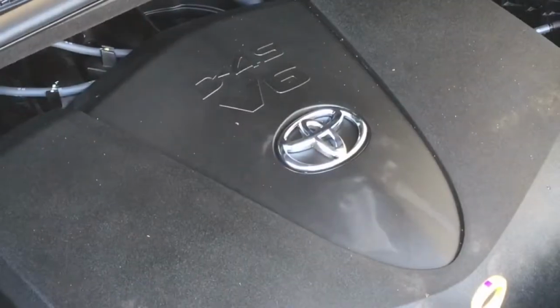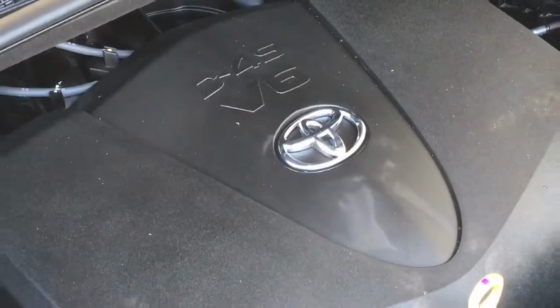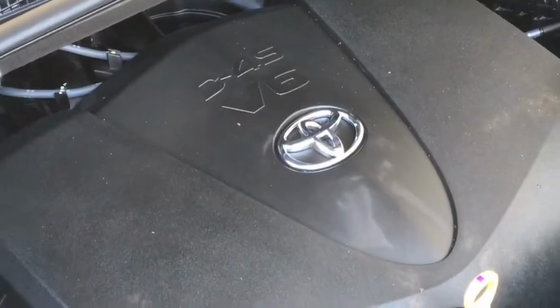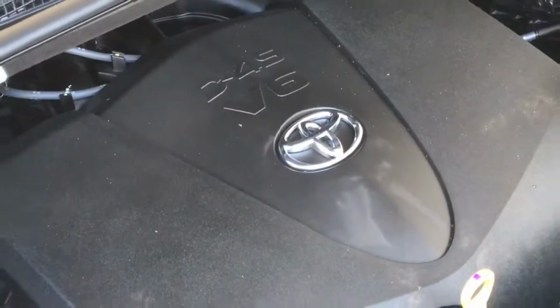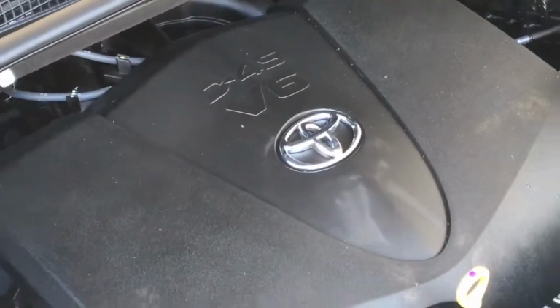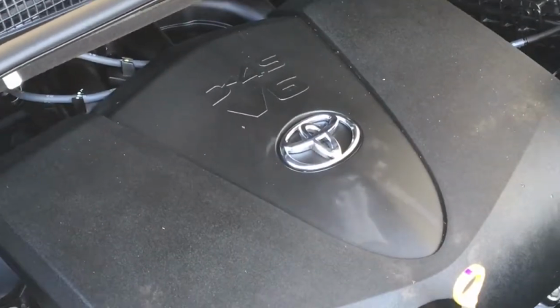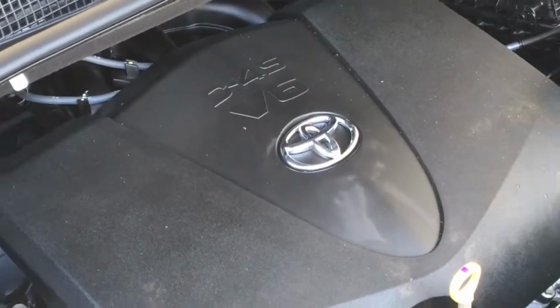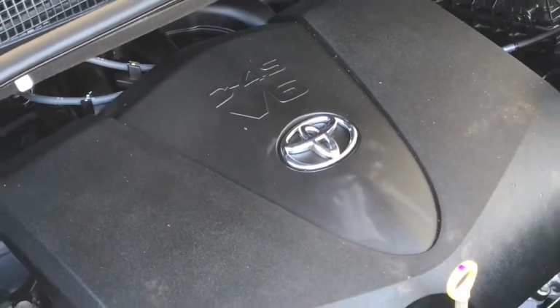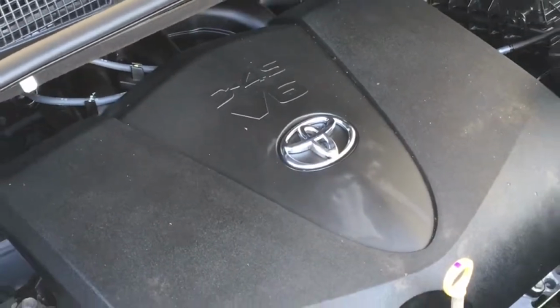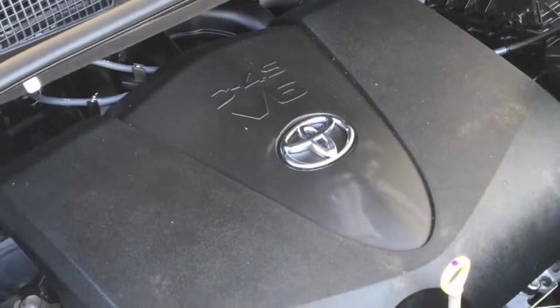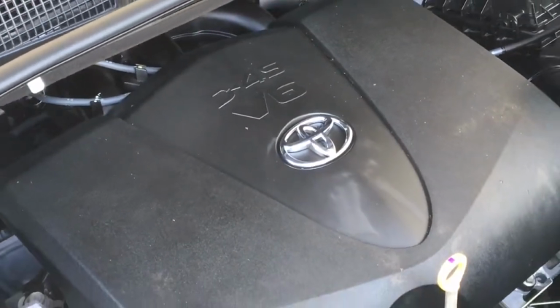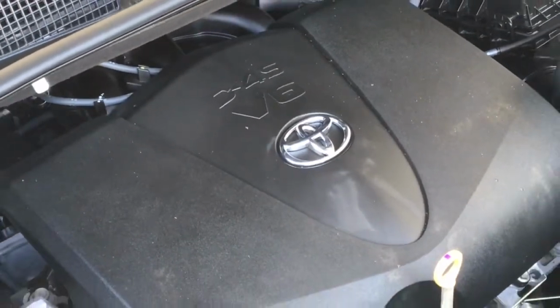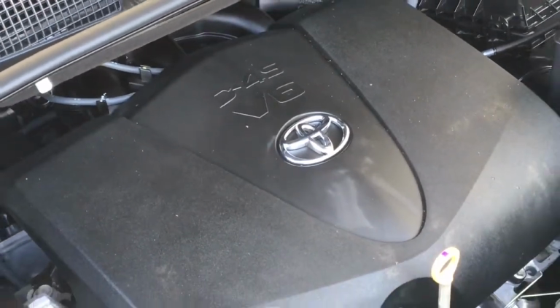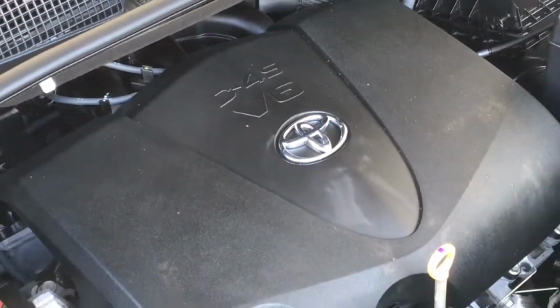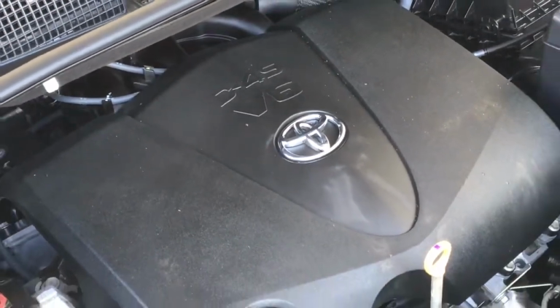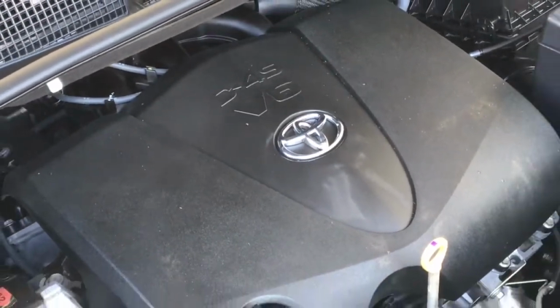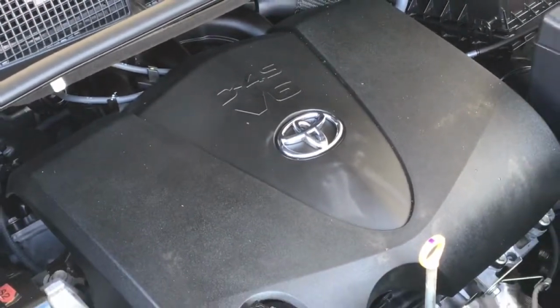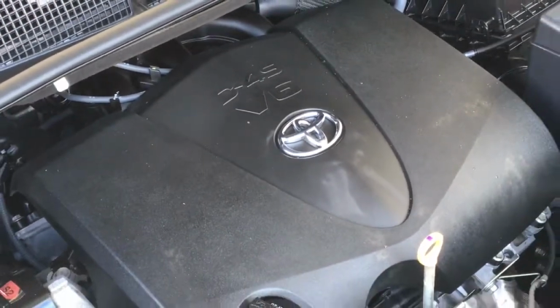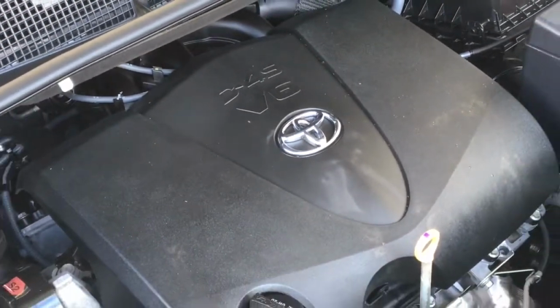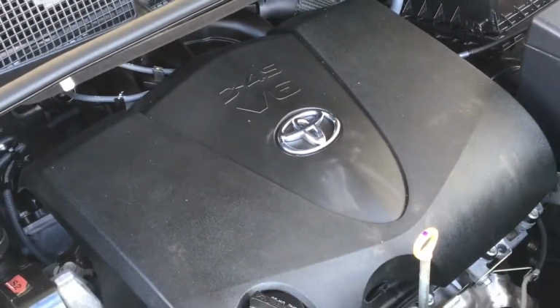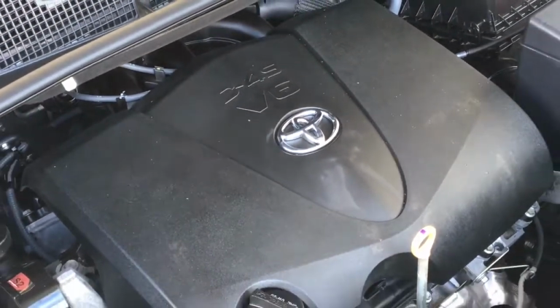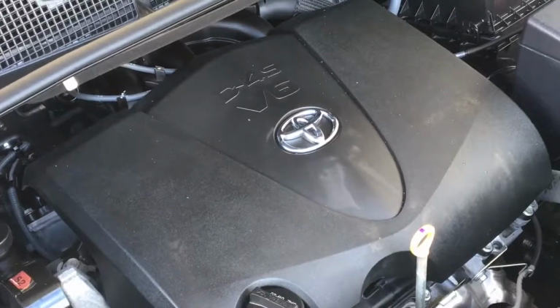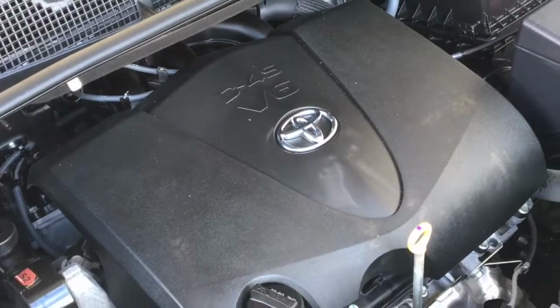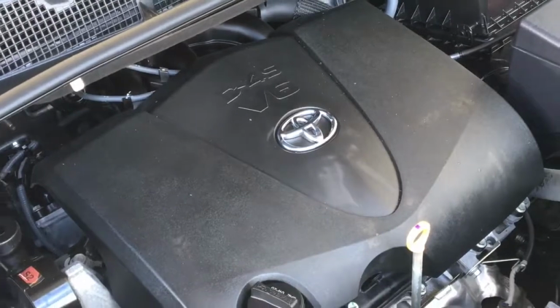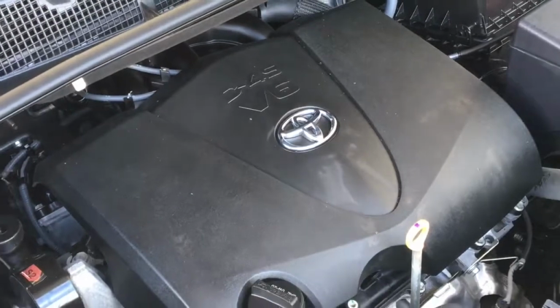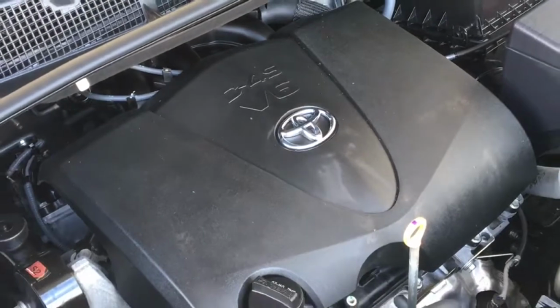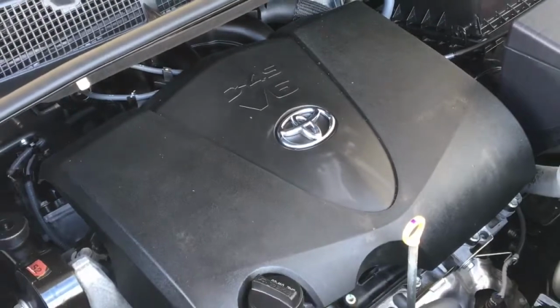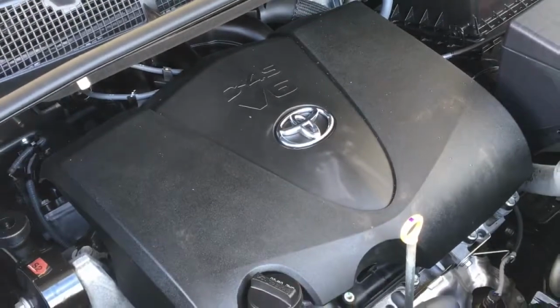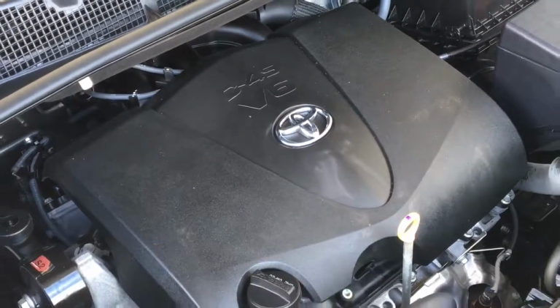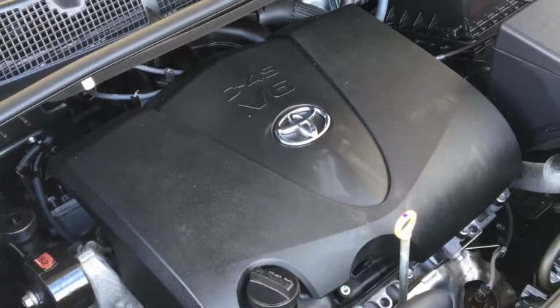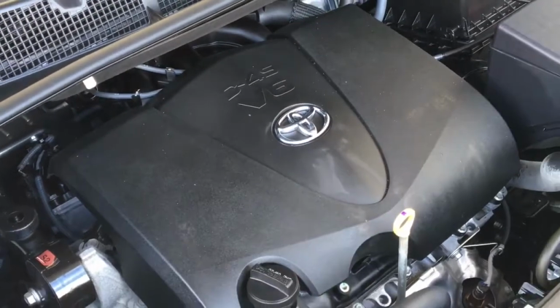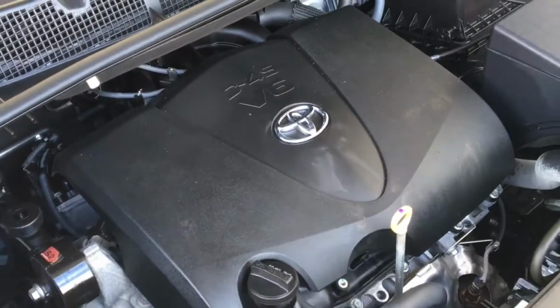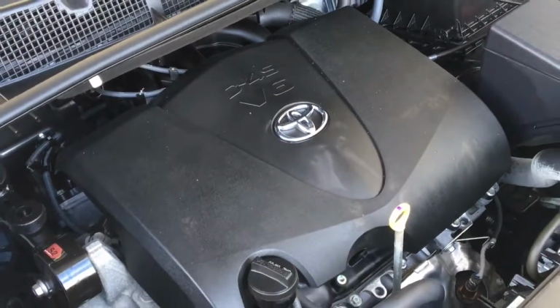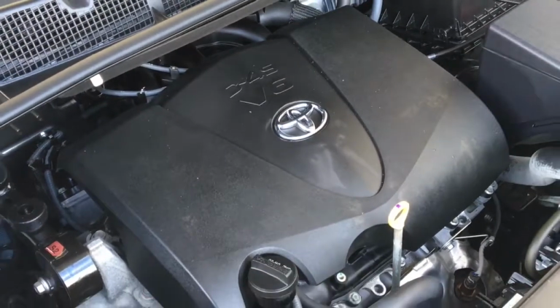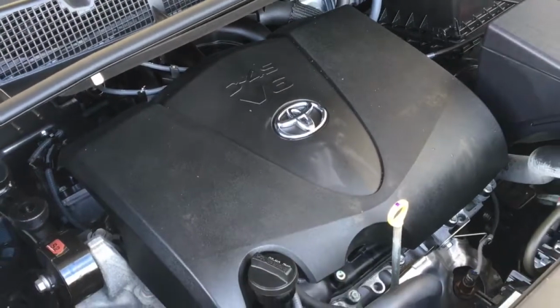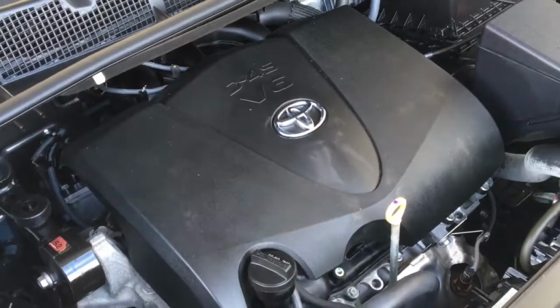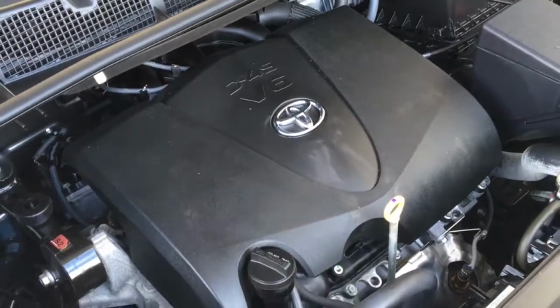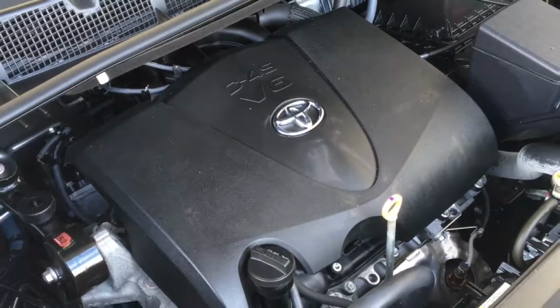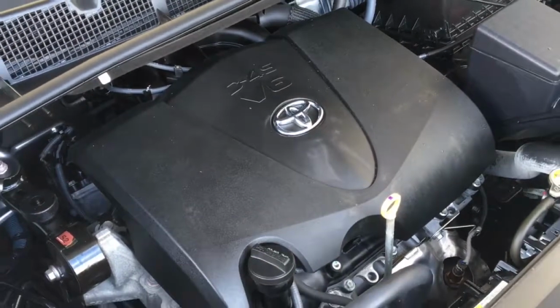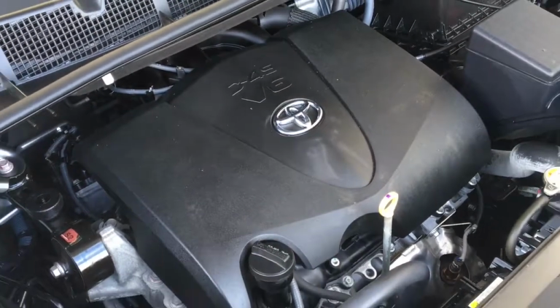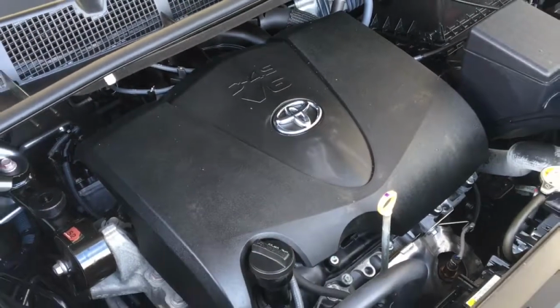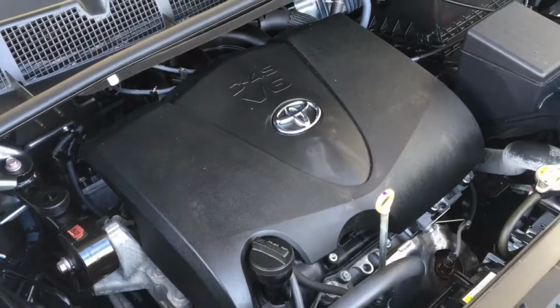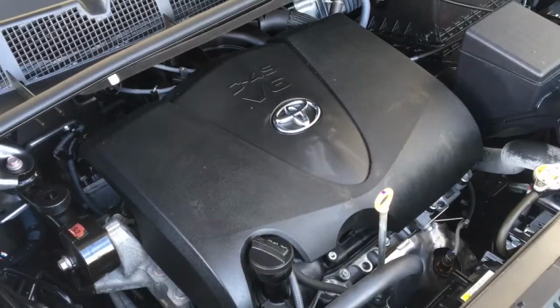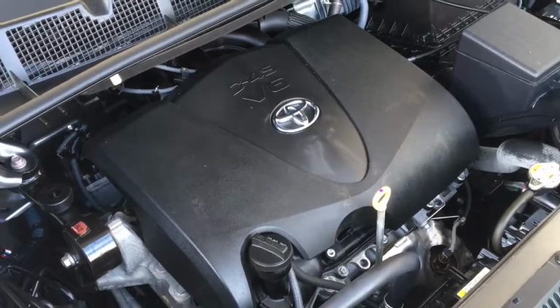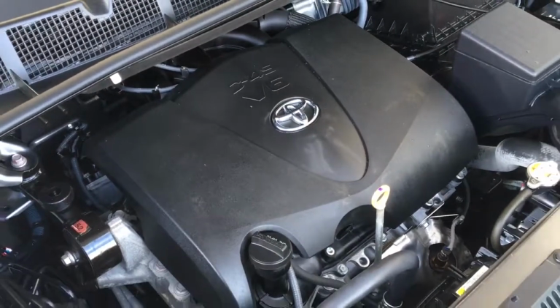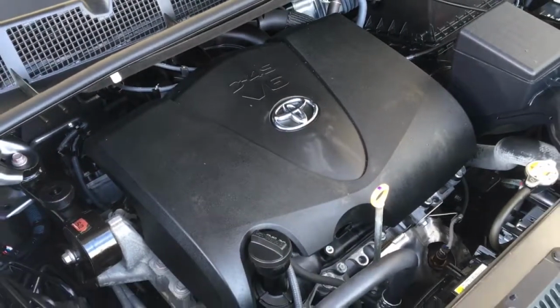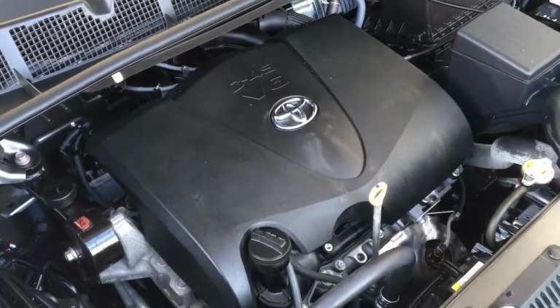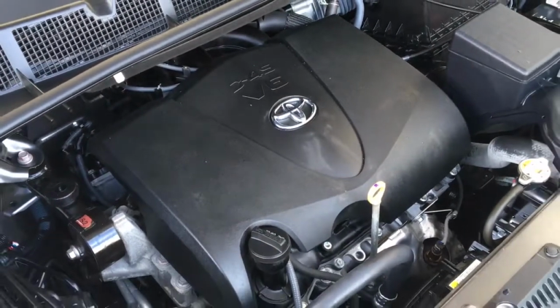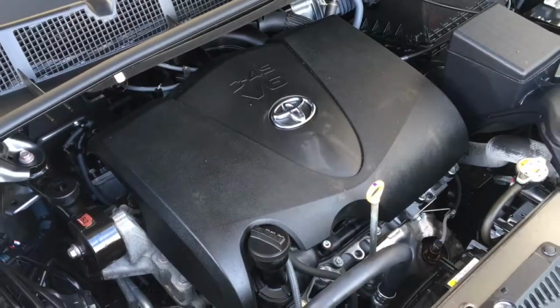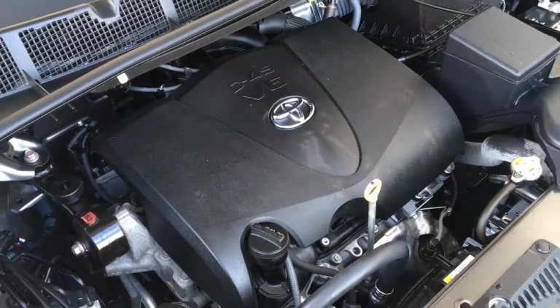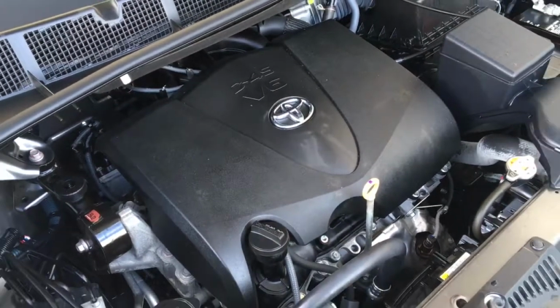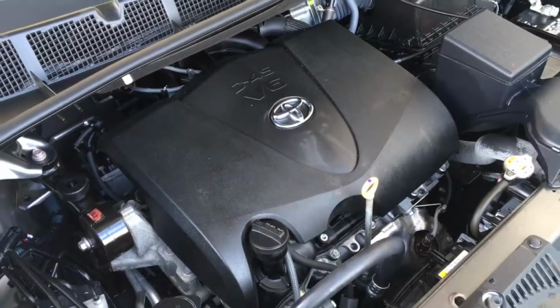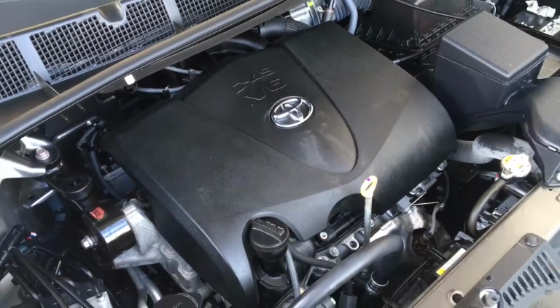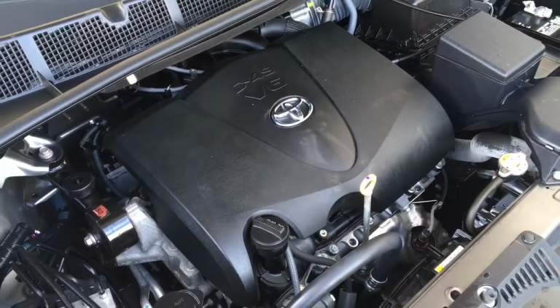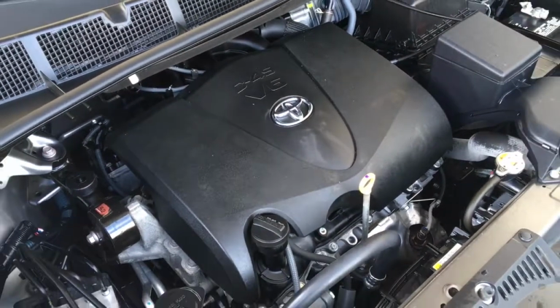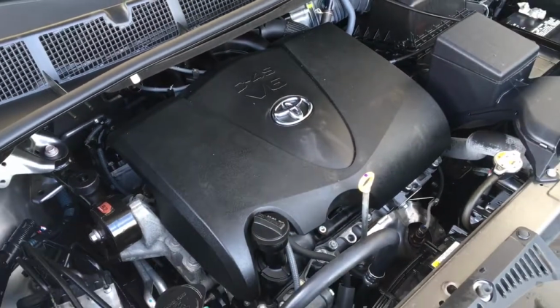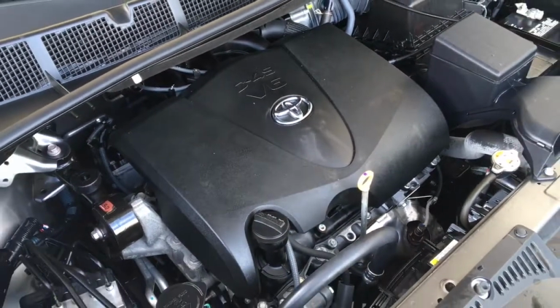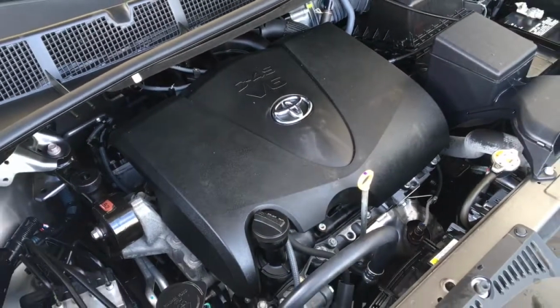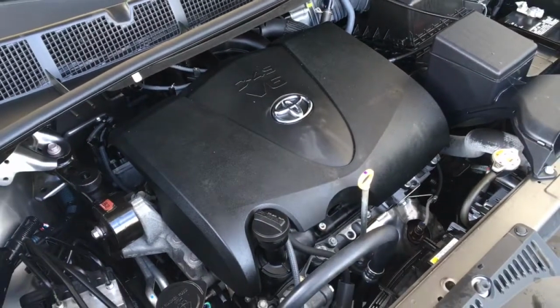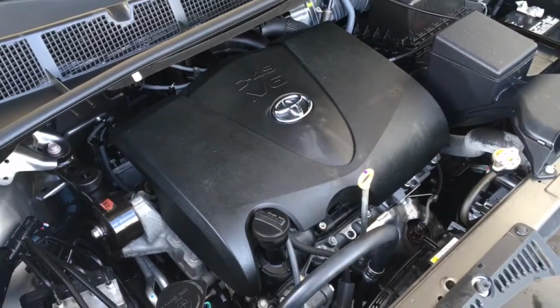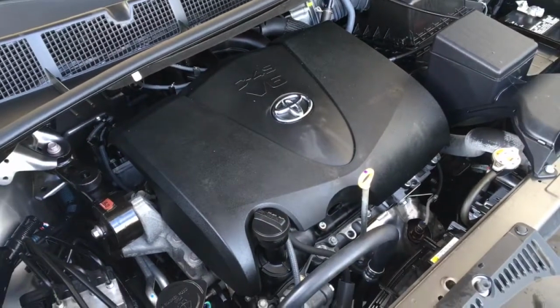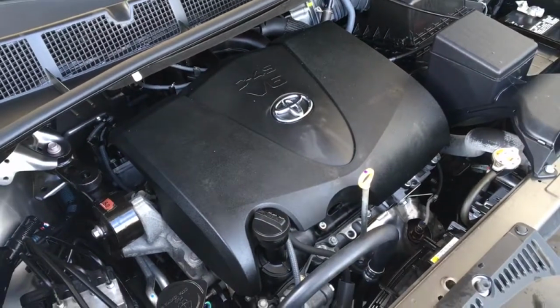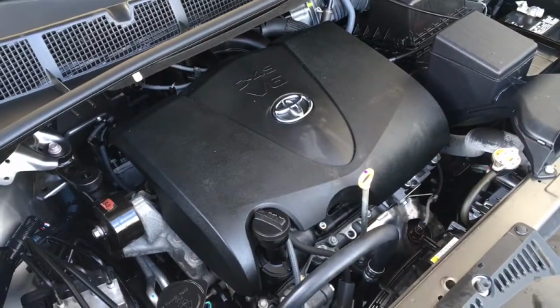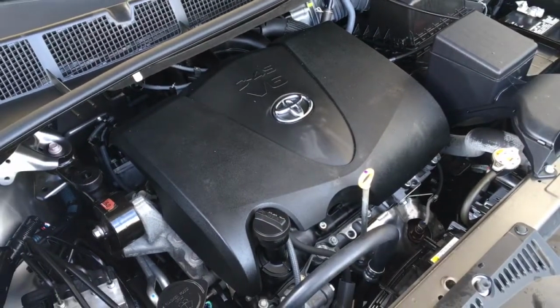The engine bay is clean and power comes from a direct-injected 3.5-liter V6 engine mated to an automatic transmission.